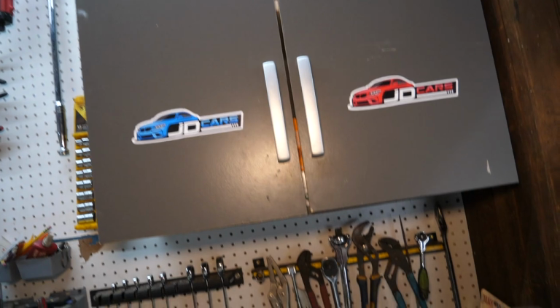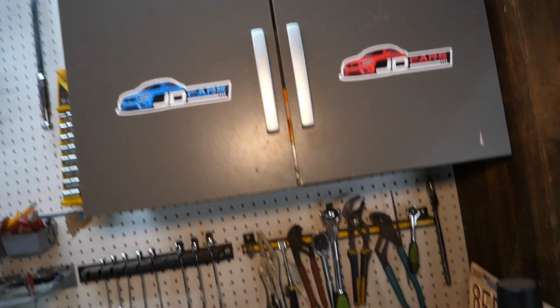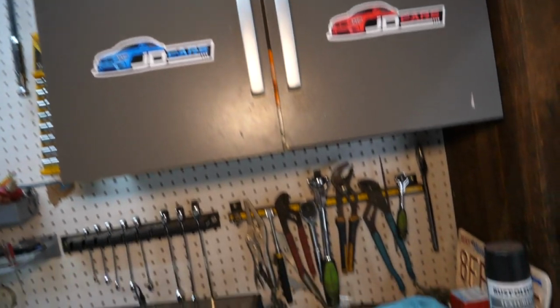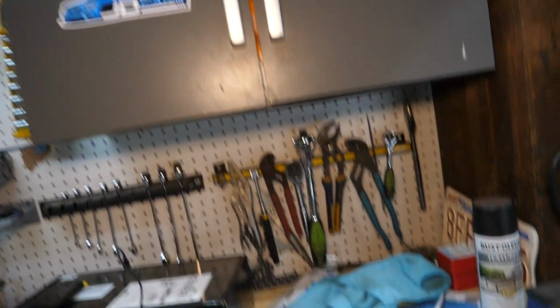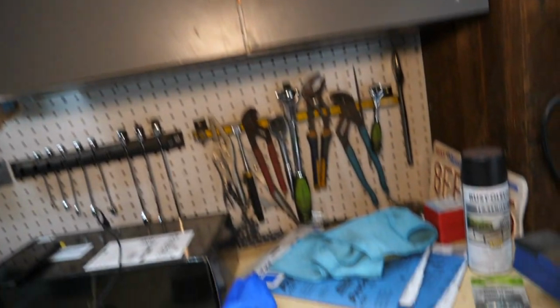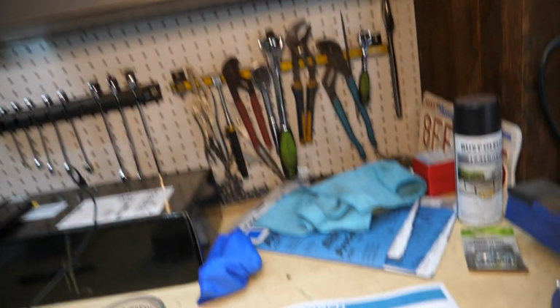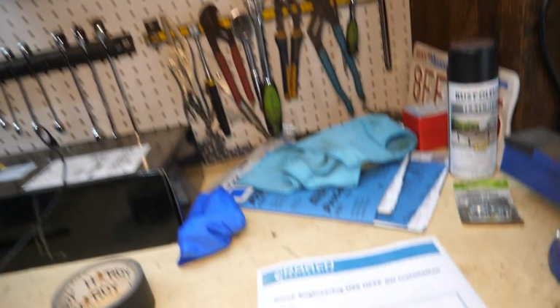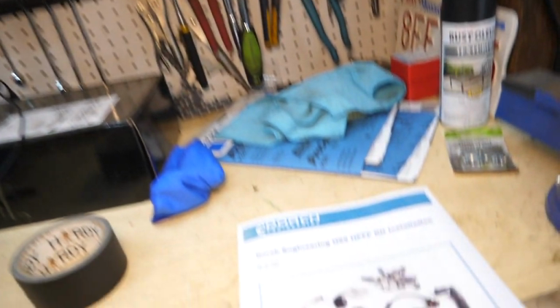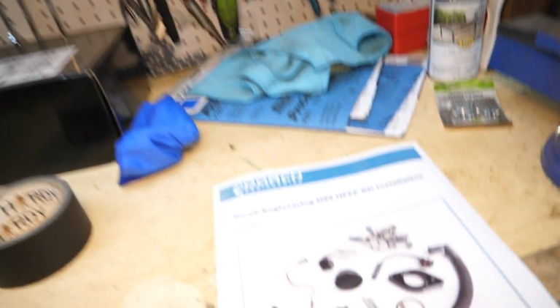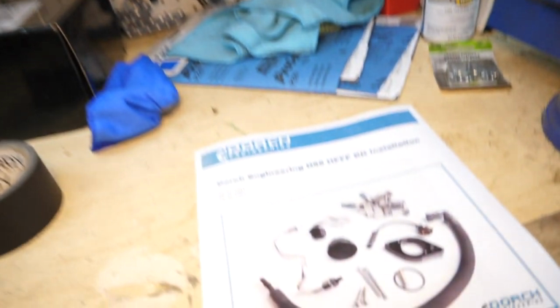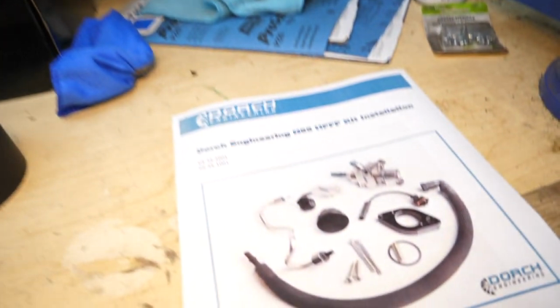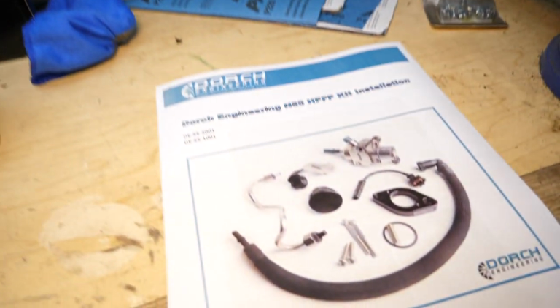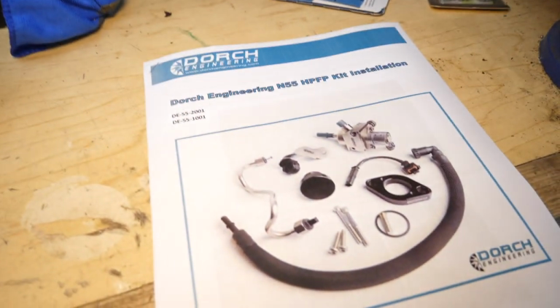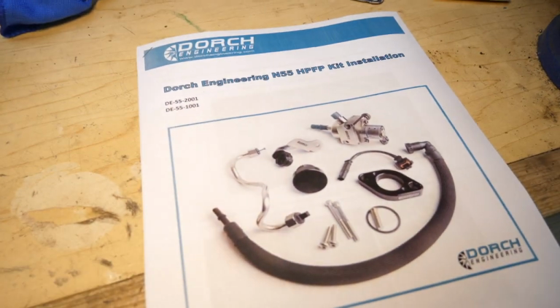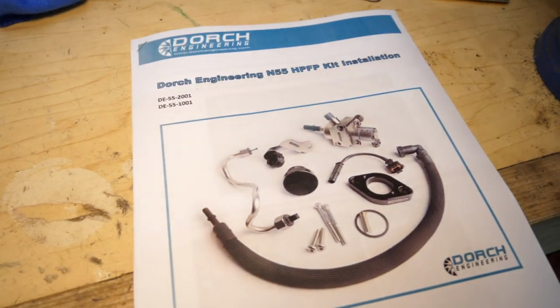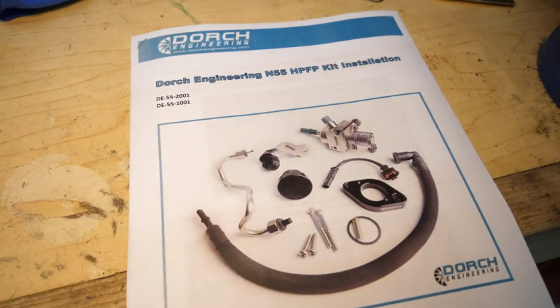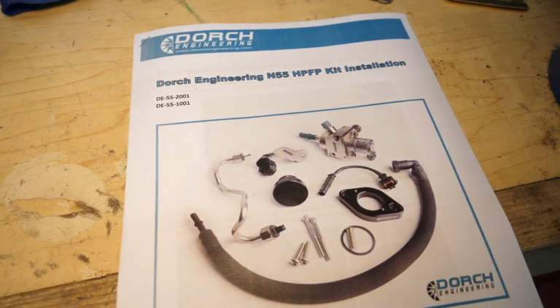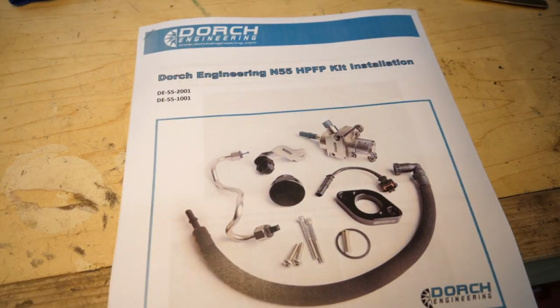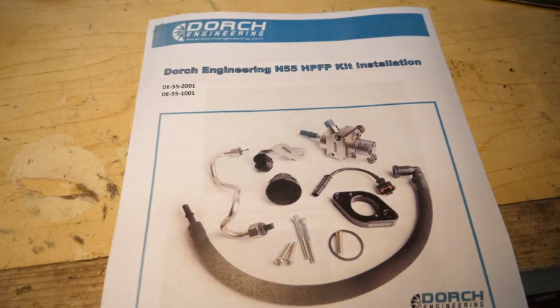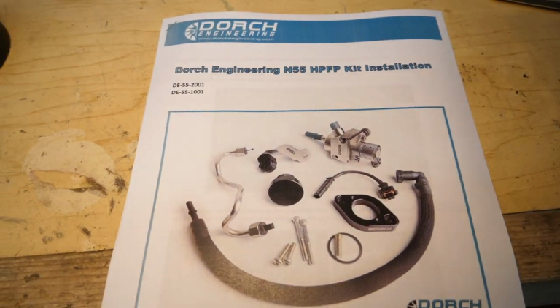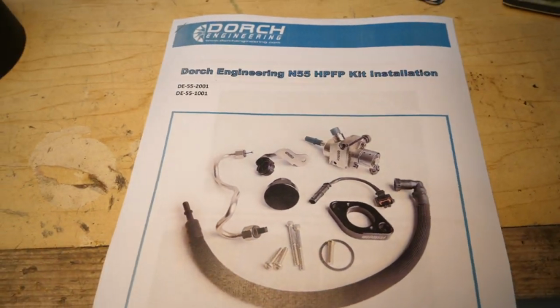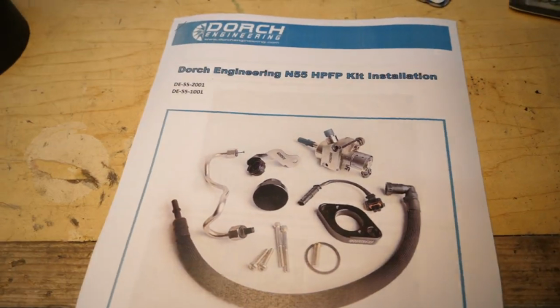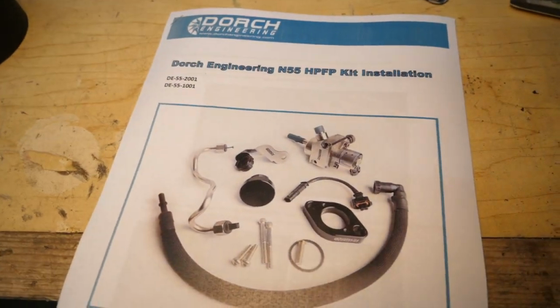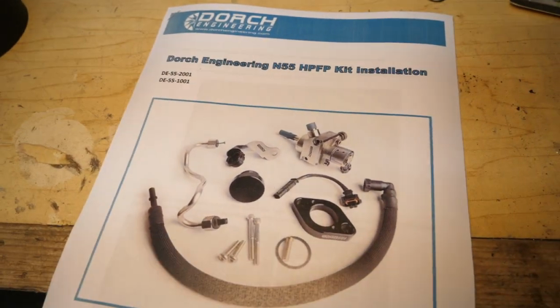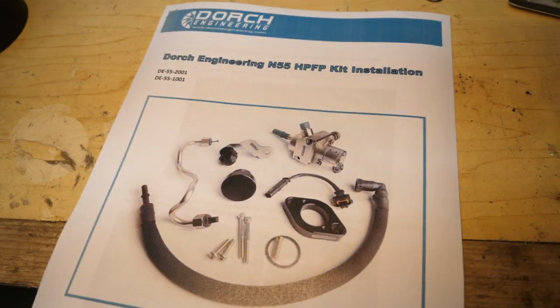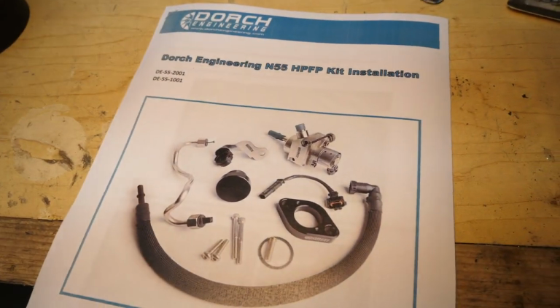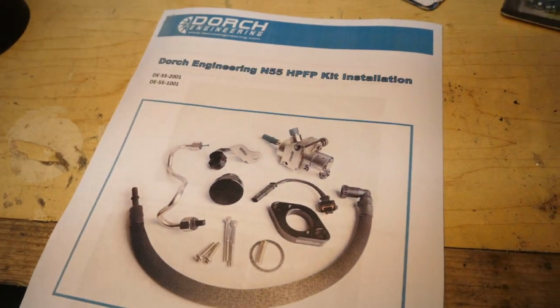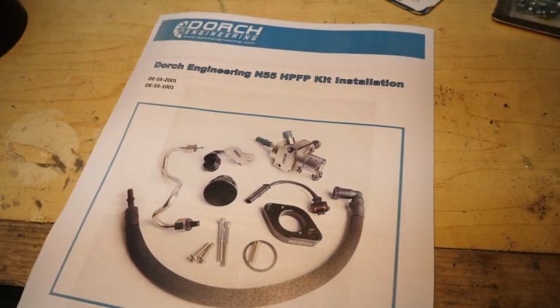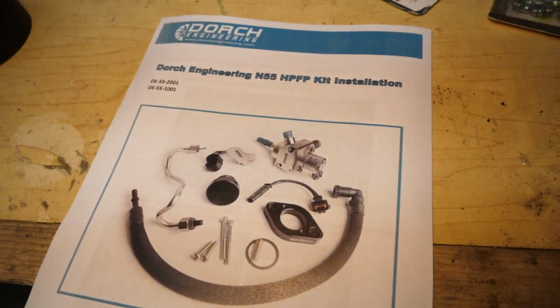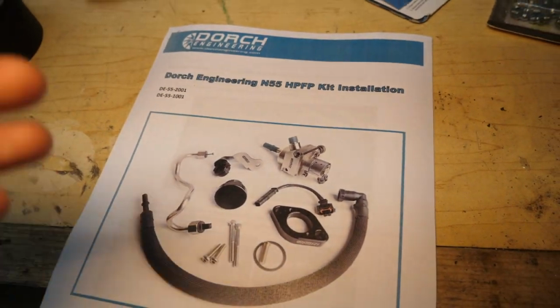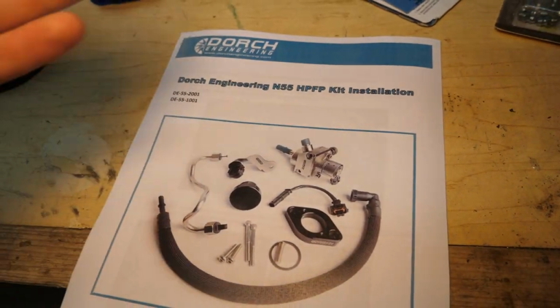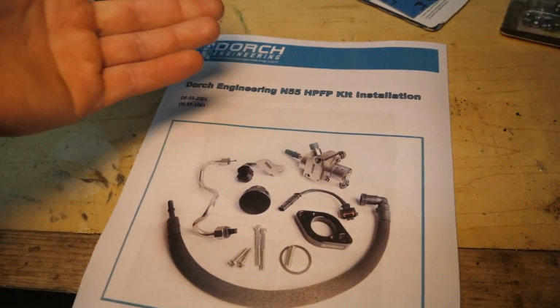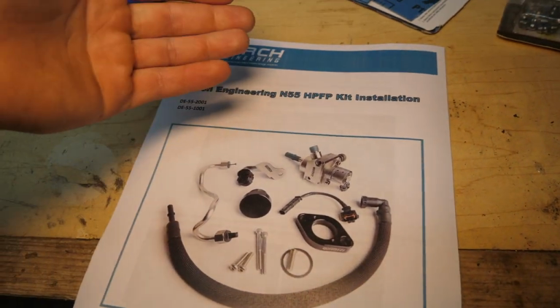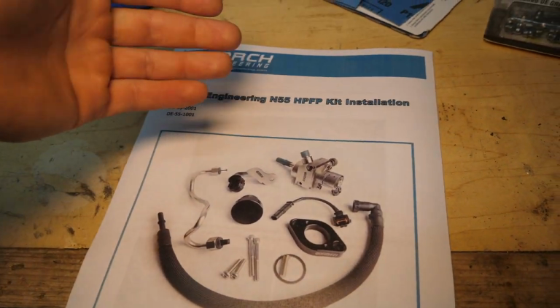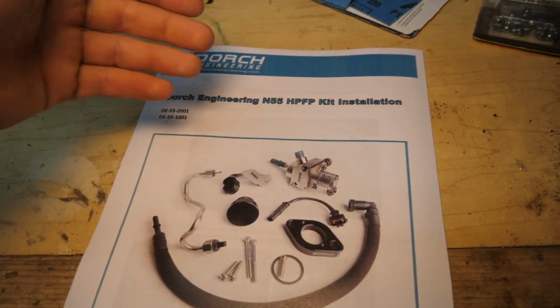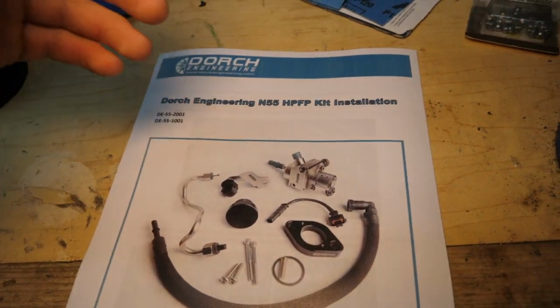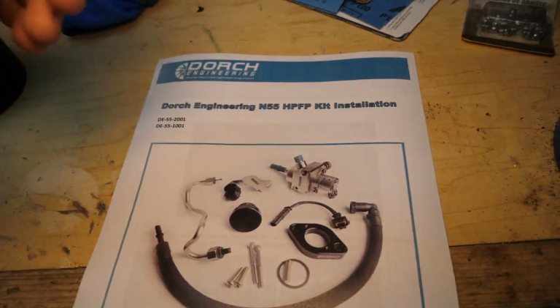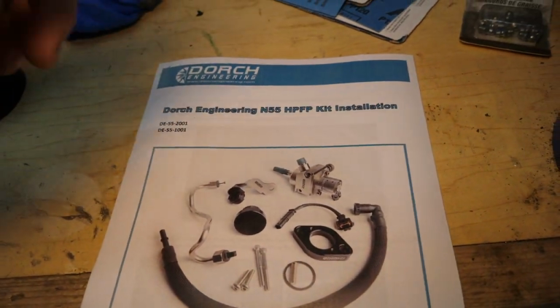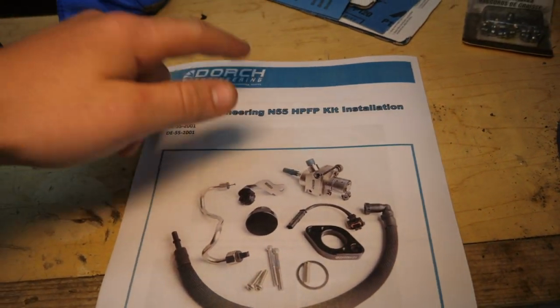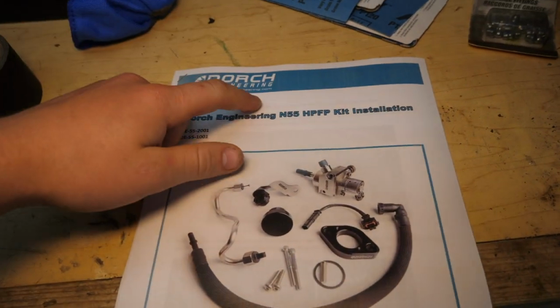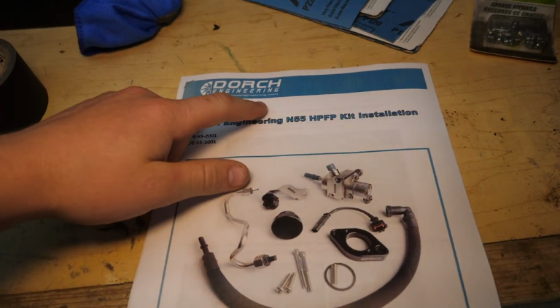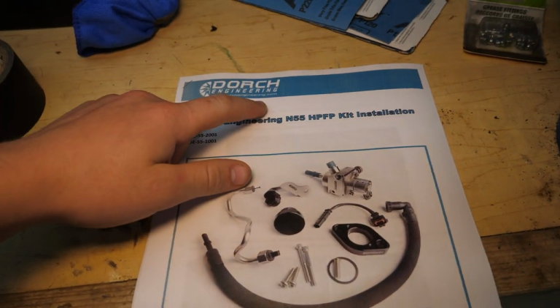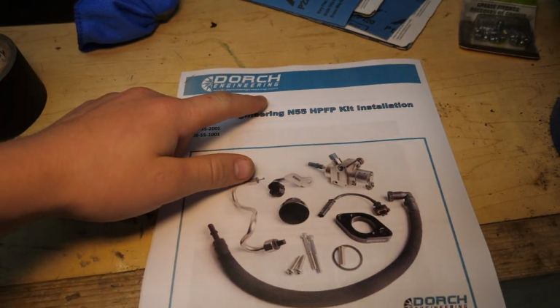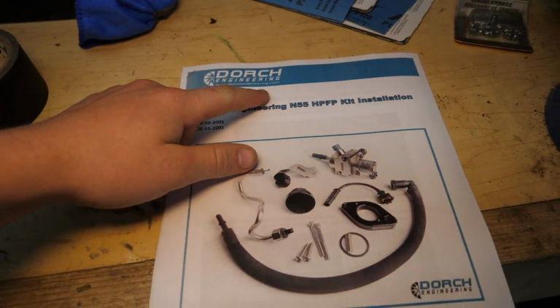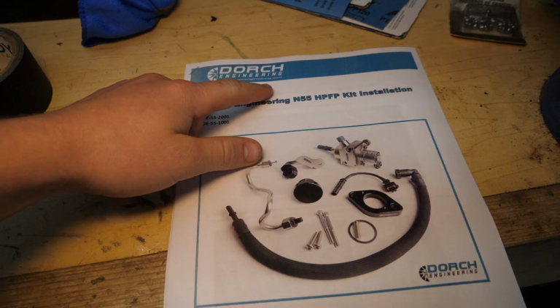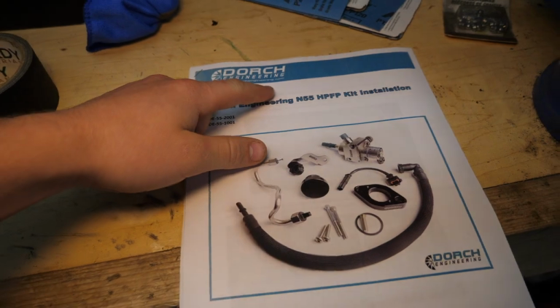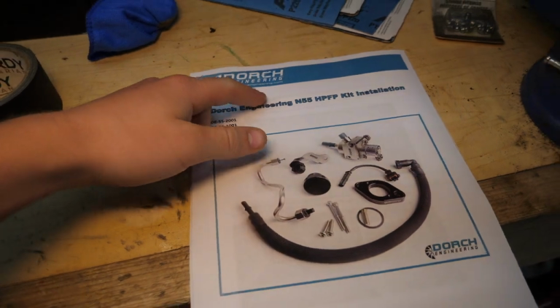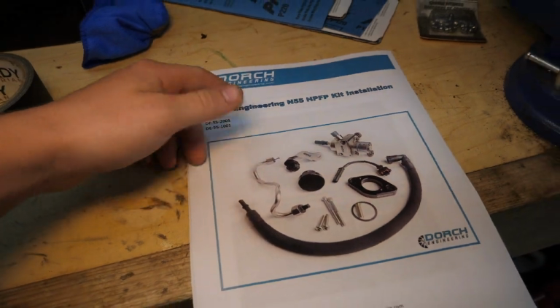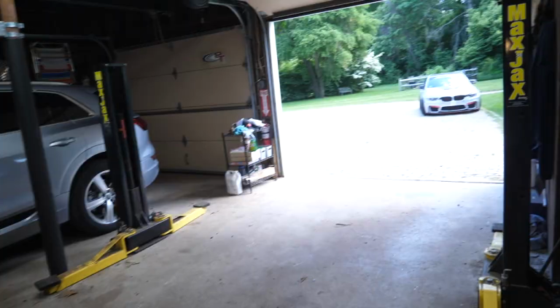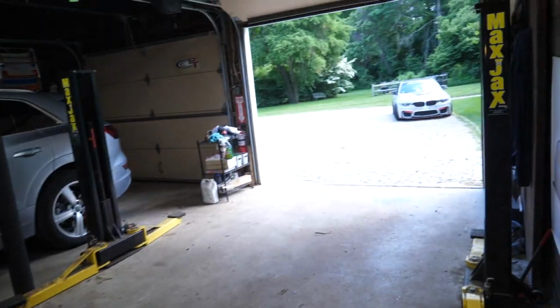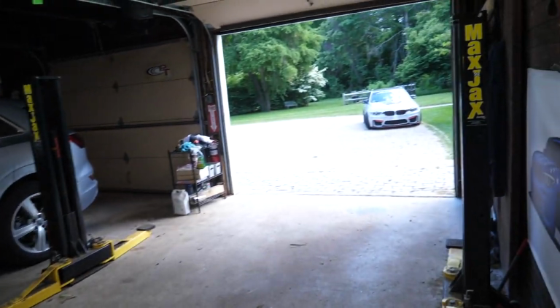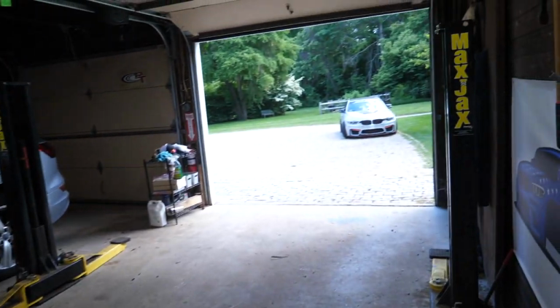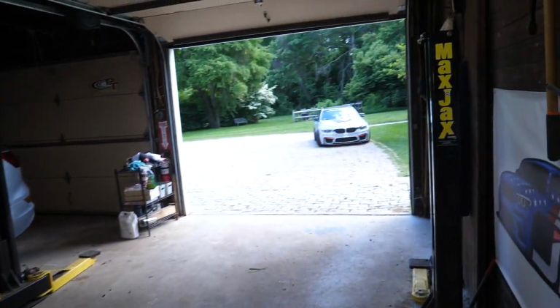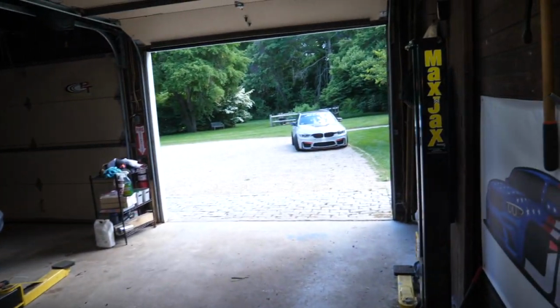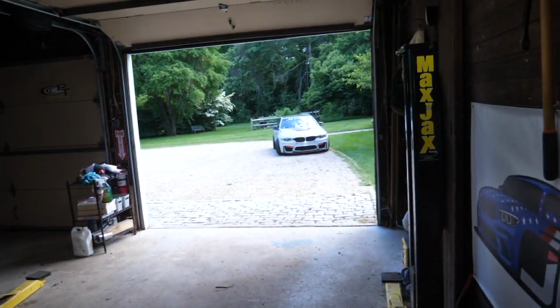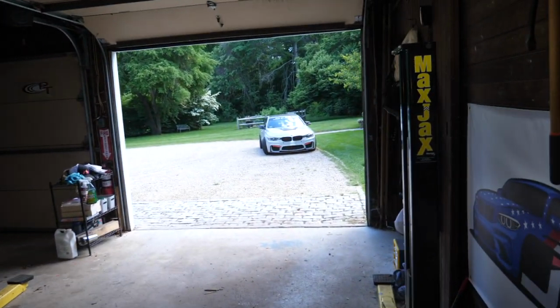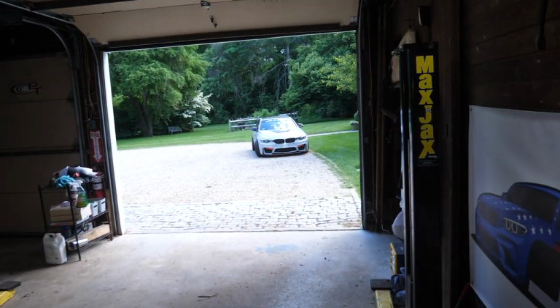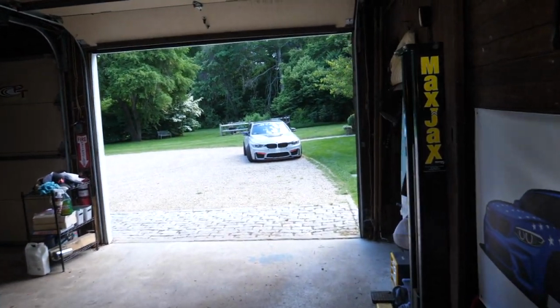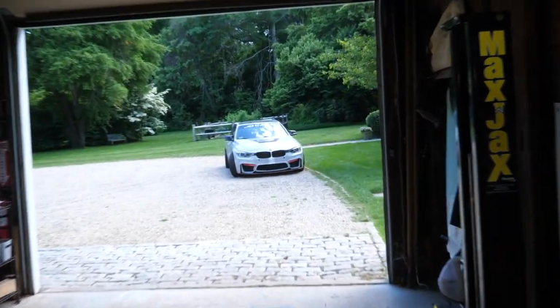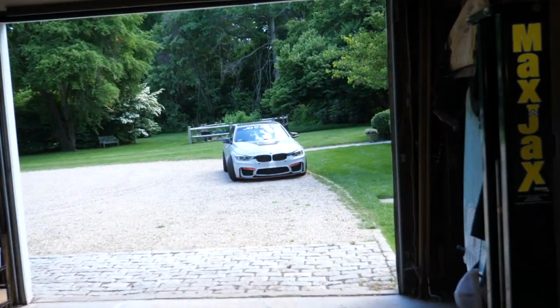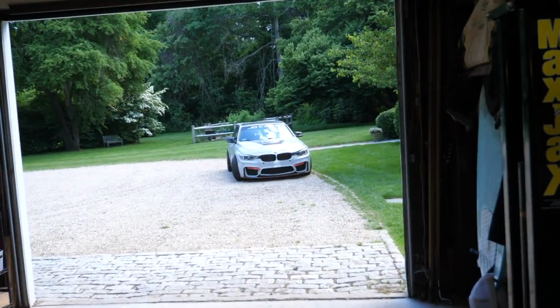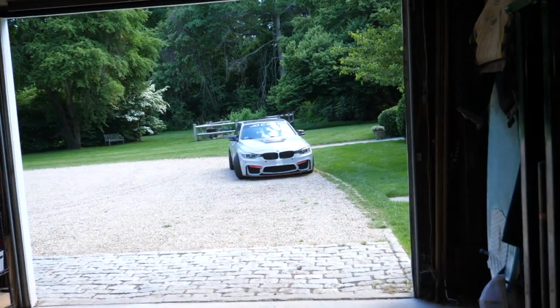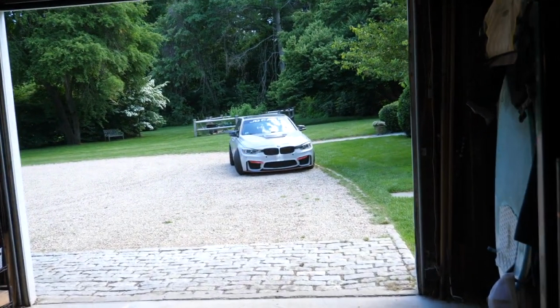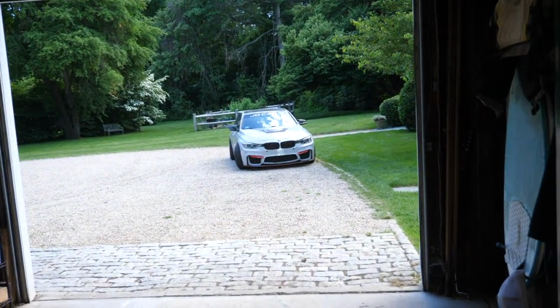Today on G80 Cars we're installing the Dorsch Engineering N55 high-pressure fuel pump on my BMW F30.